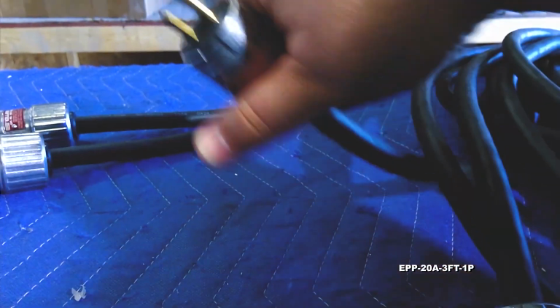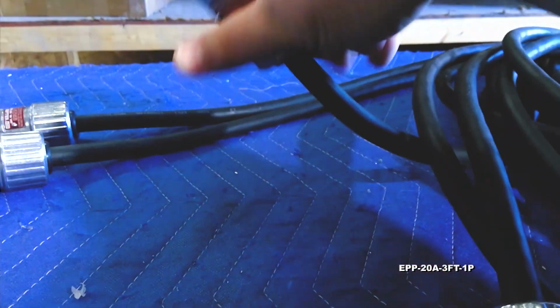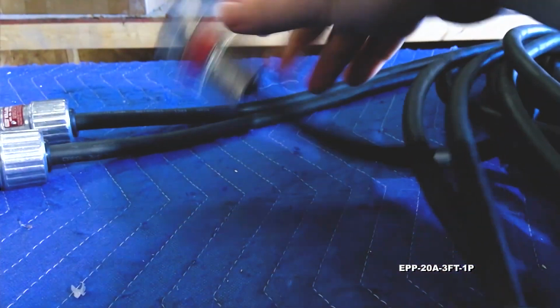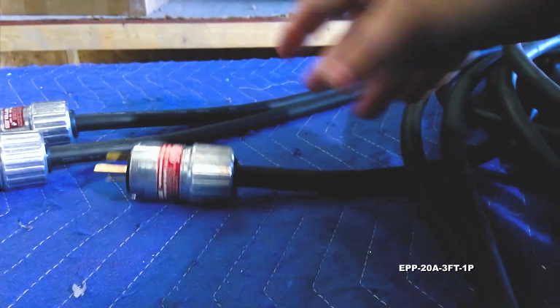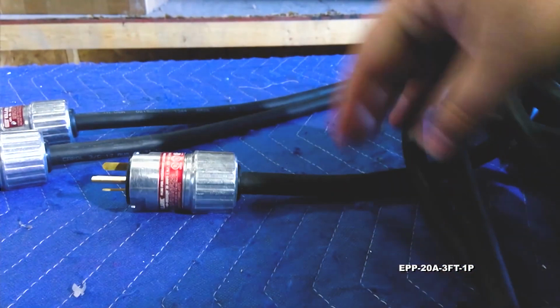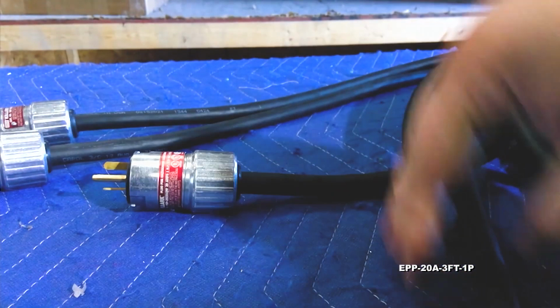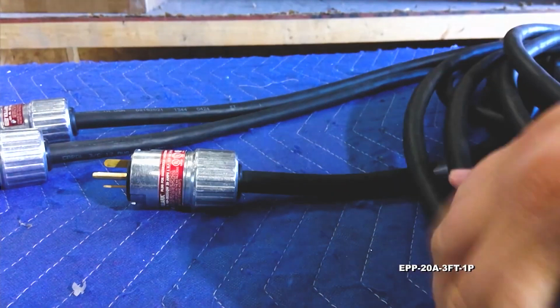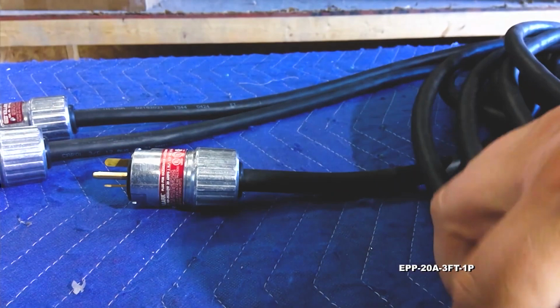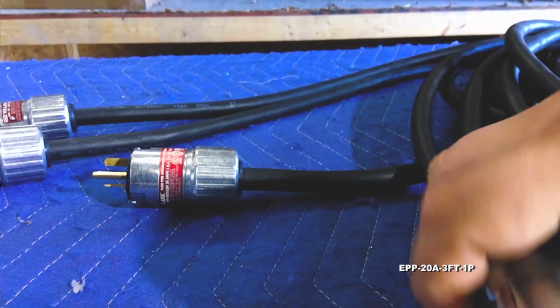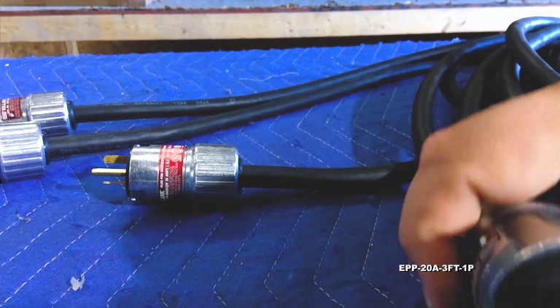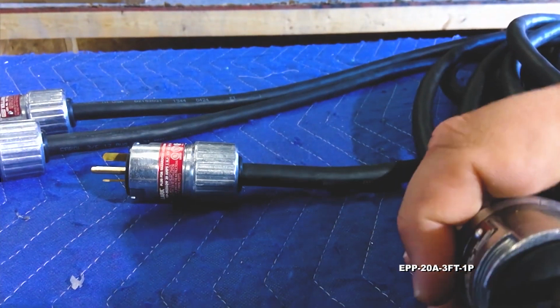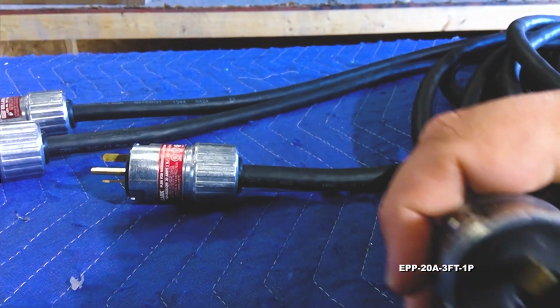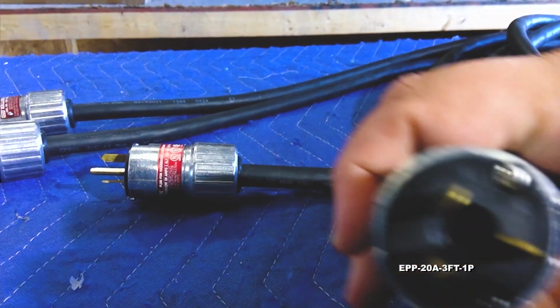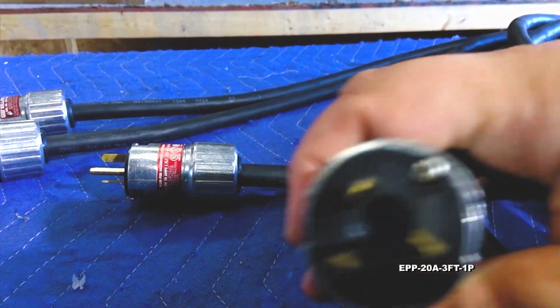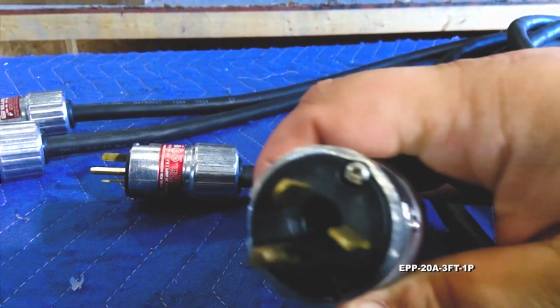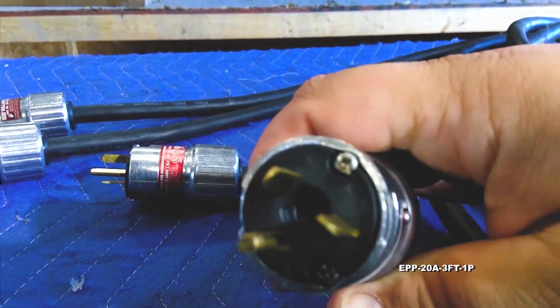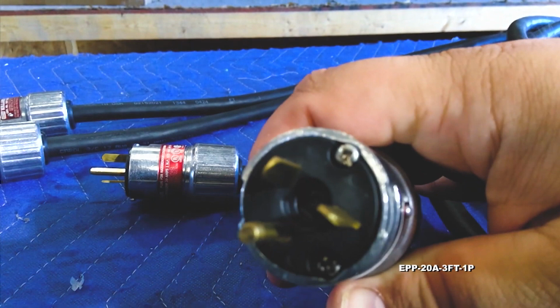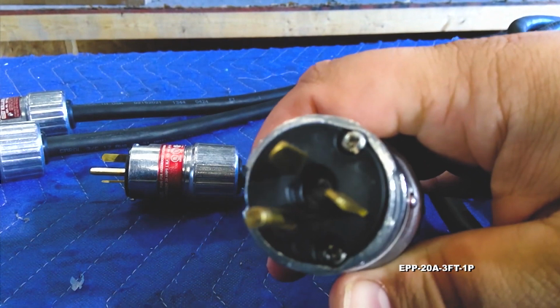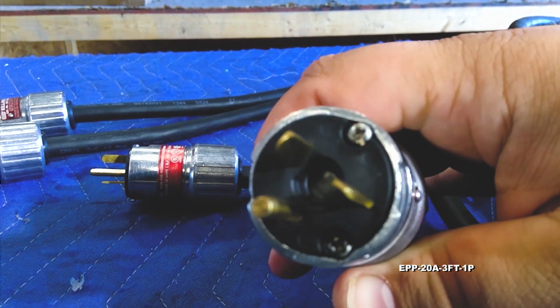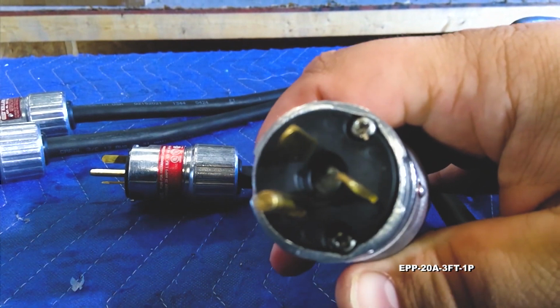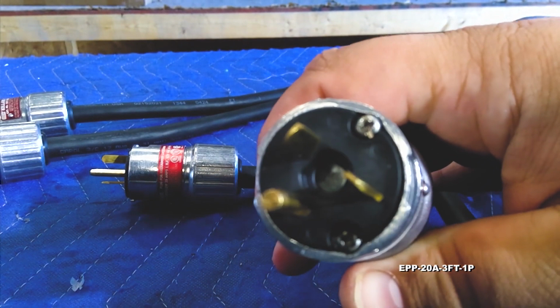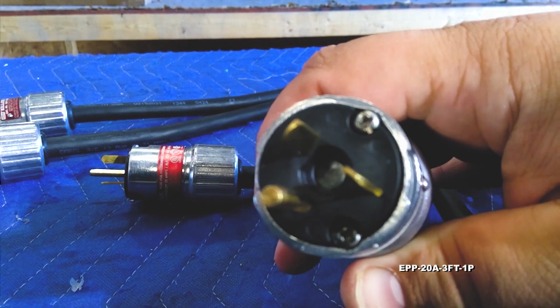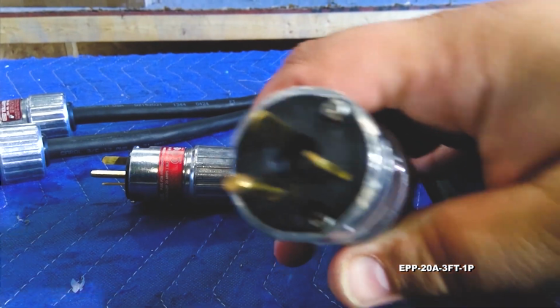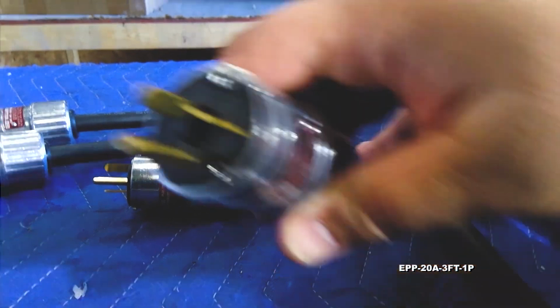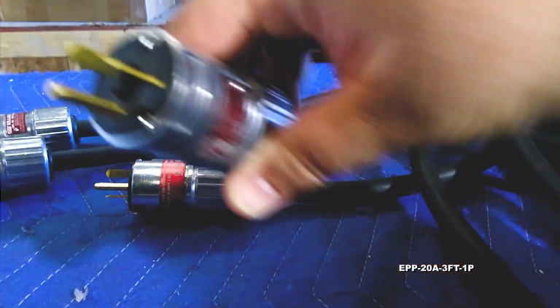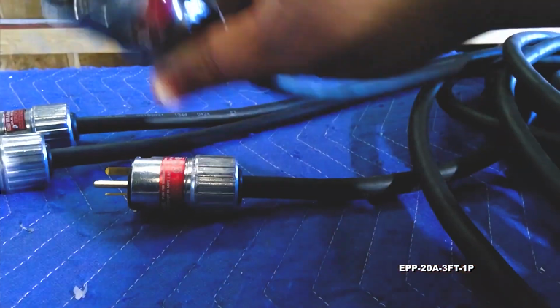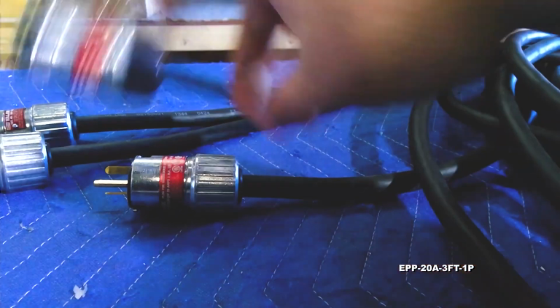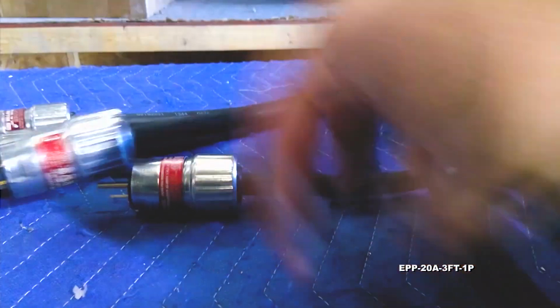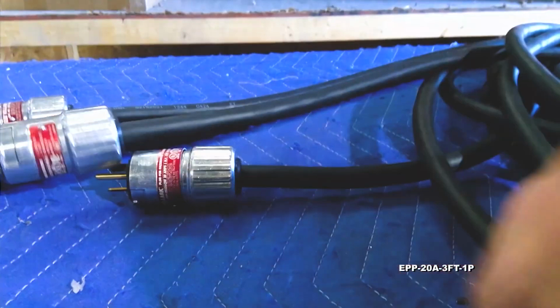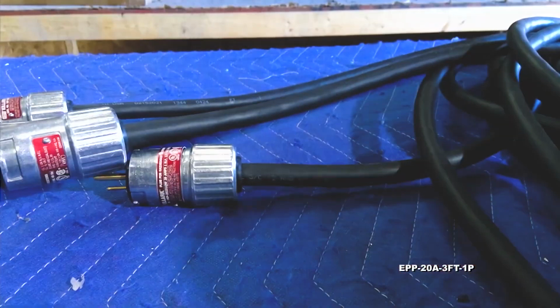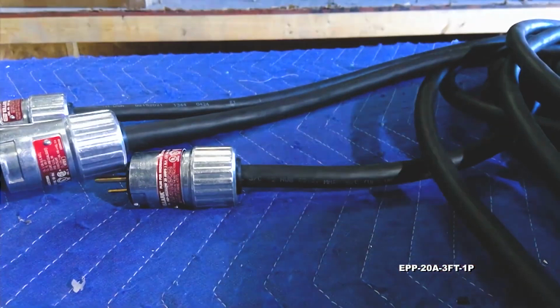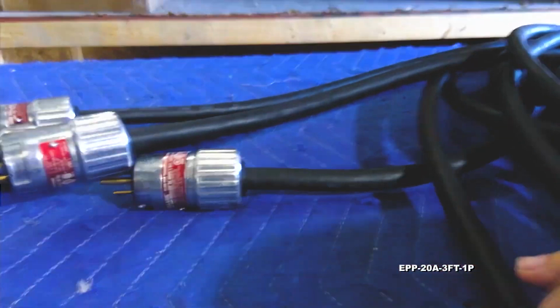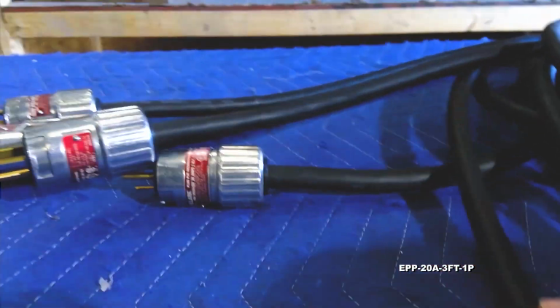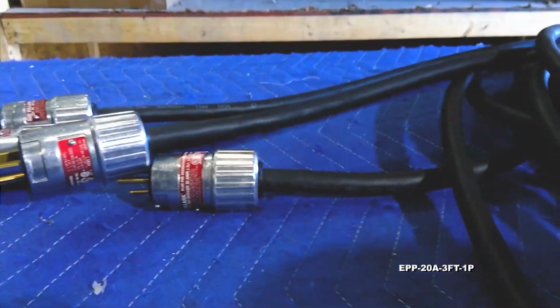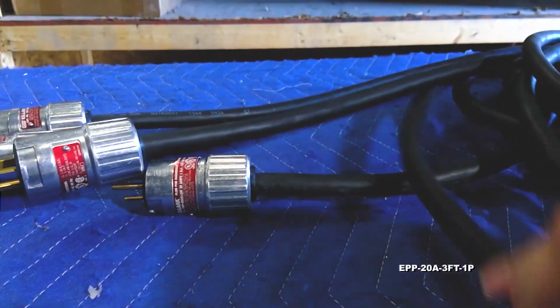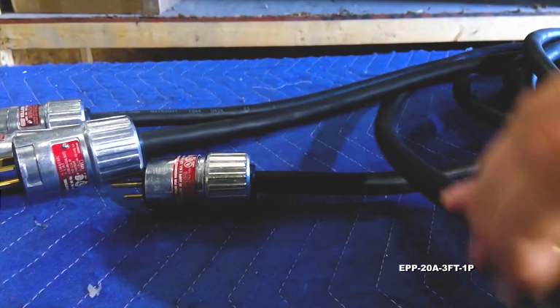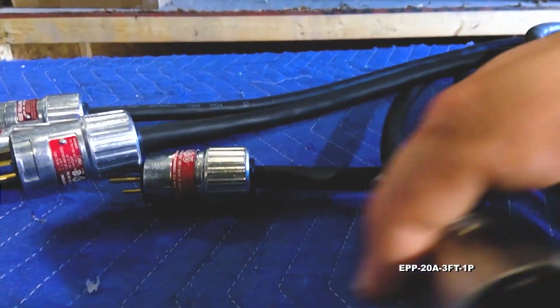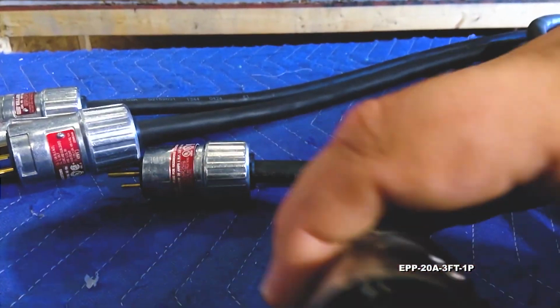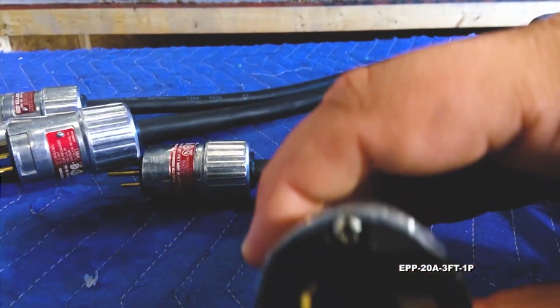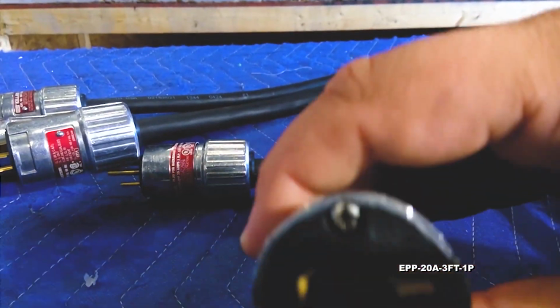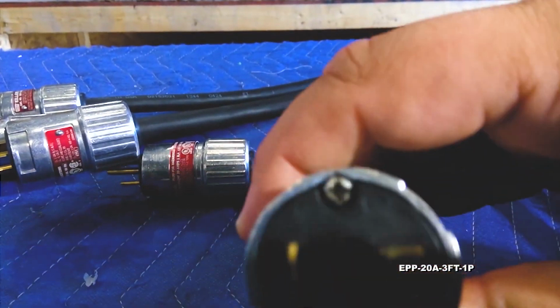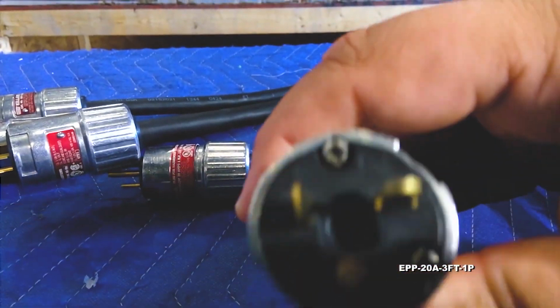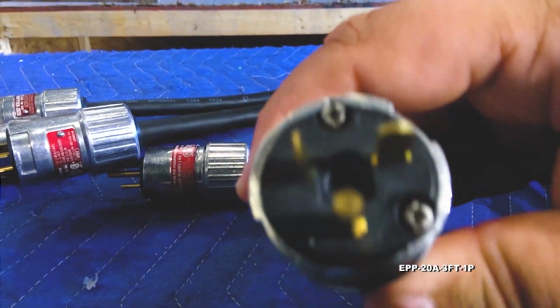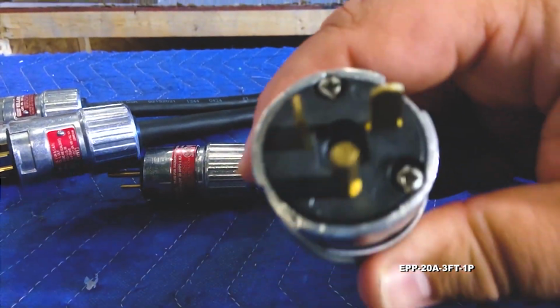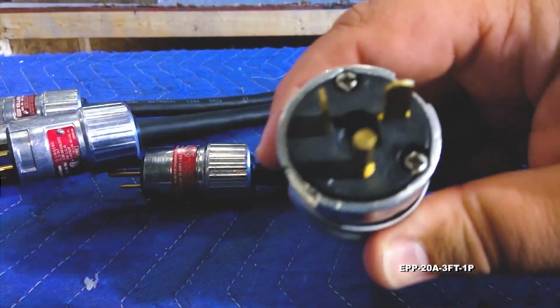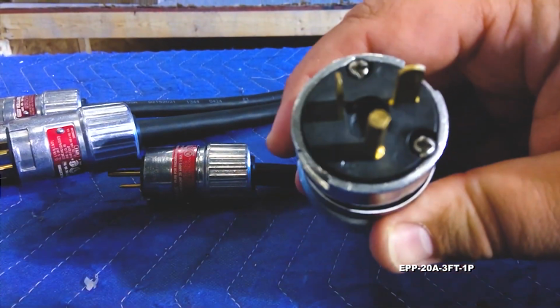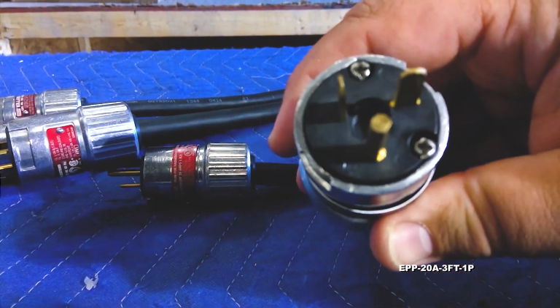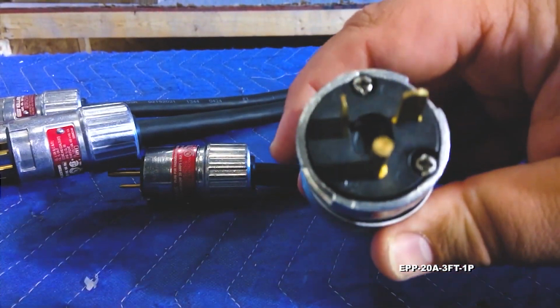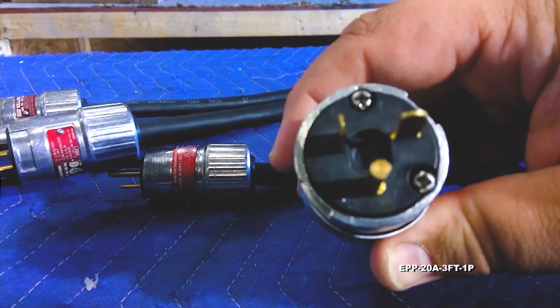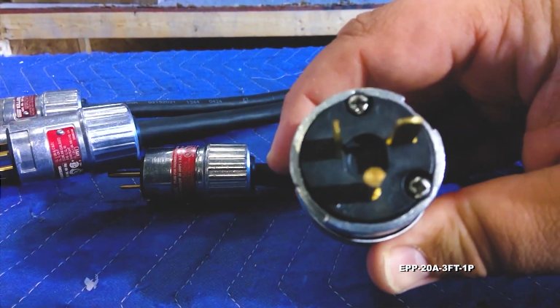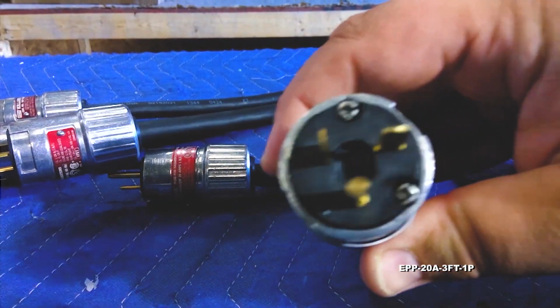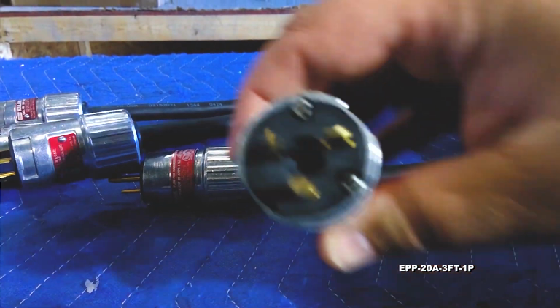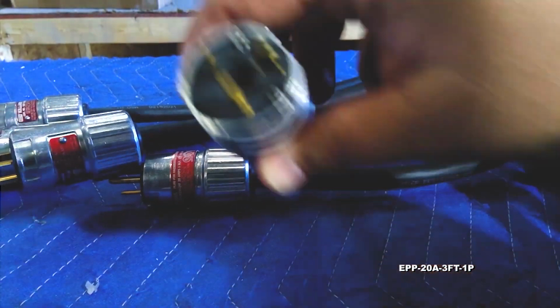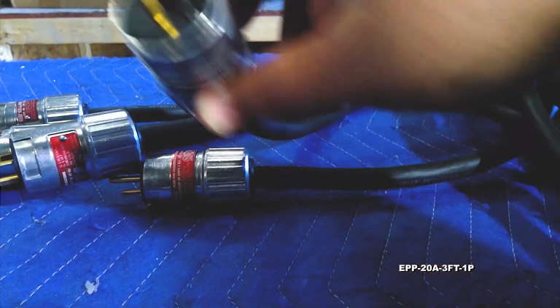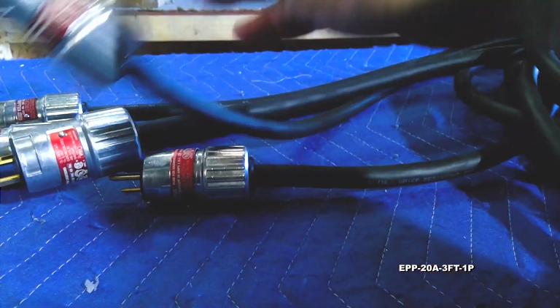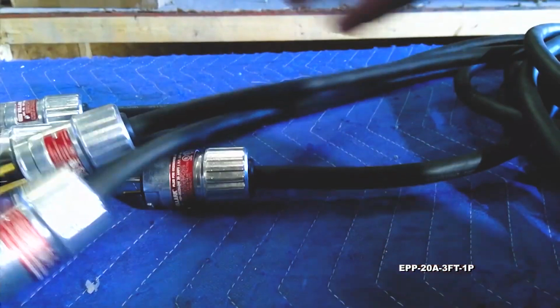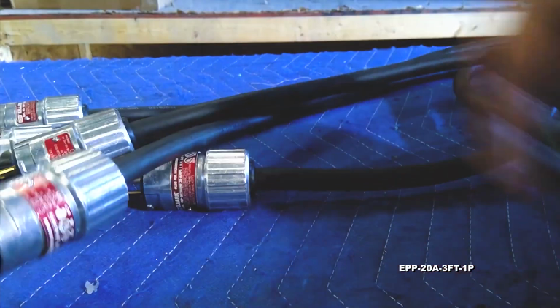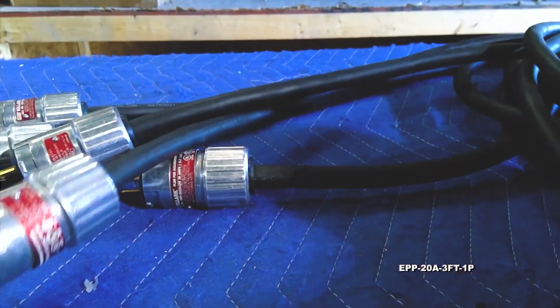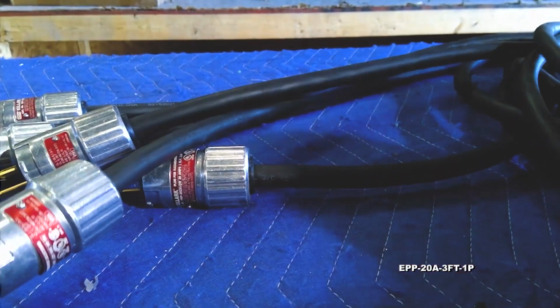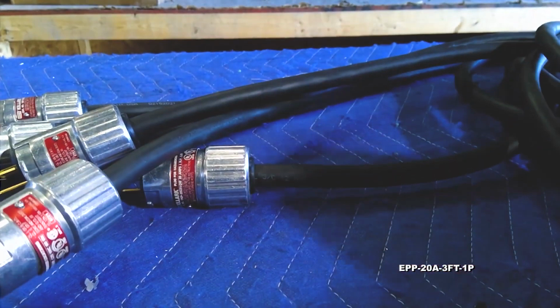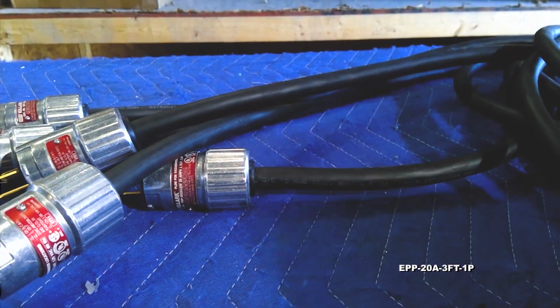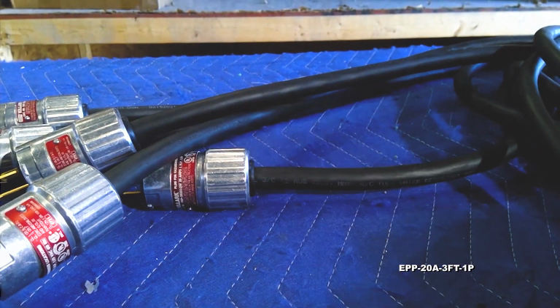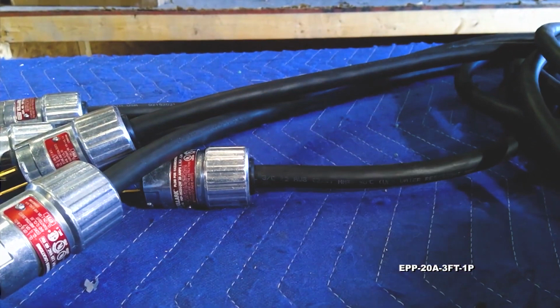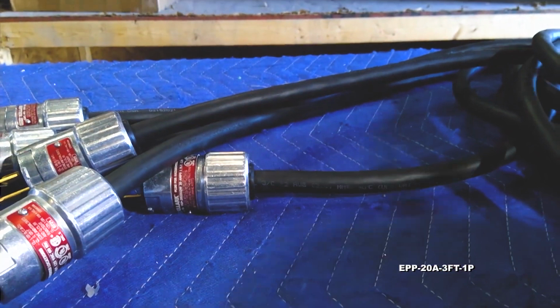This plug is ideal for applications where moisture and corrosion is a problem and it's well suited for use in marine and manufacturing environments.